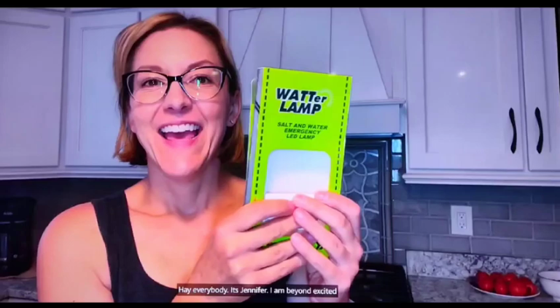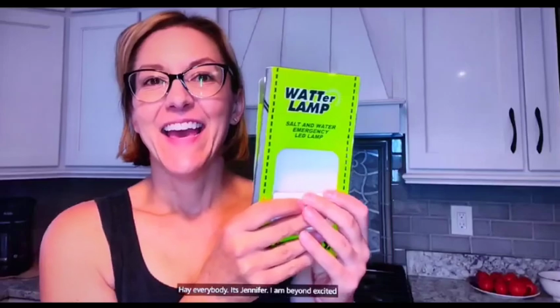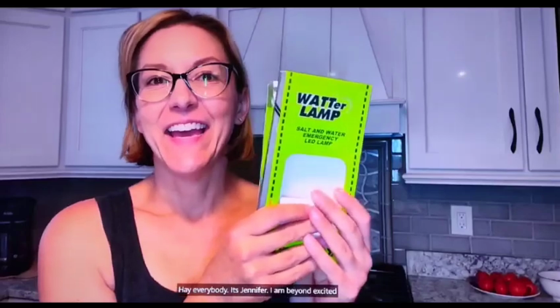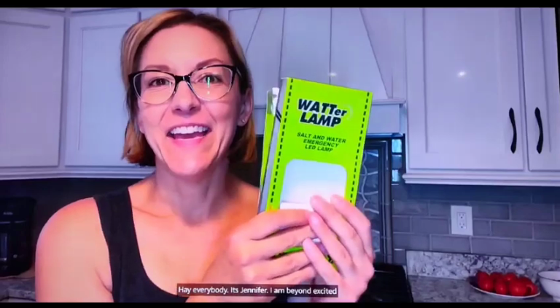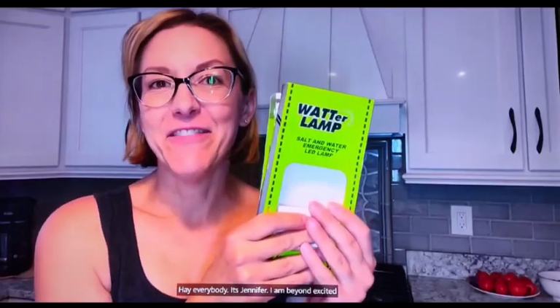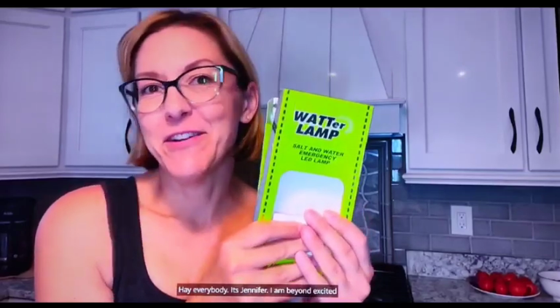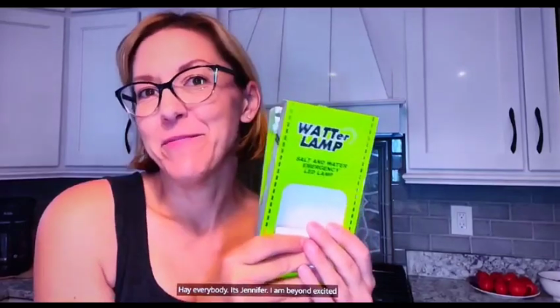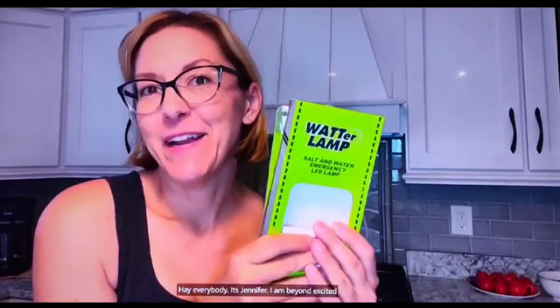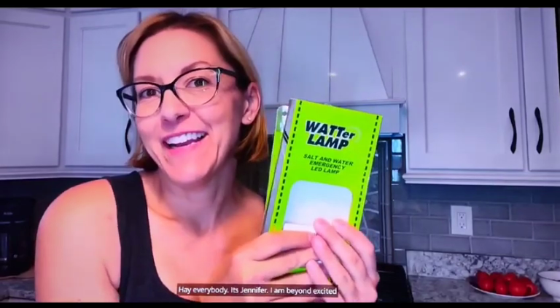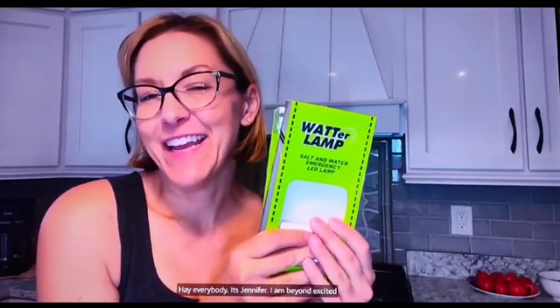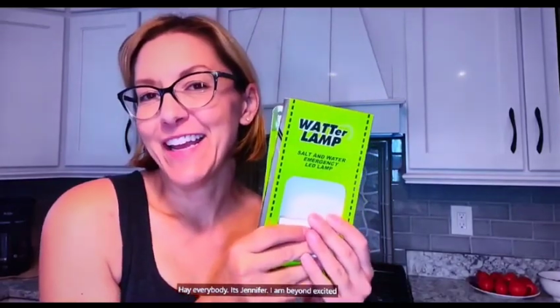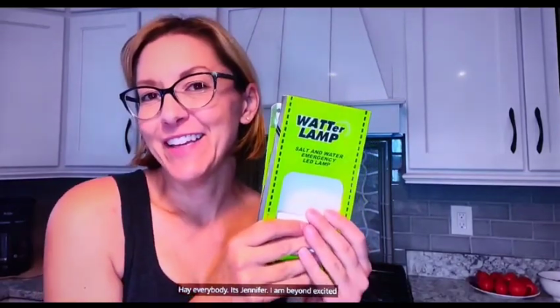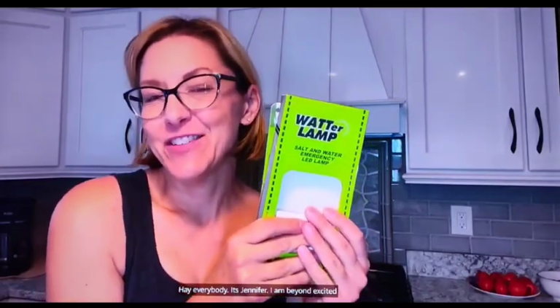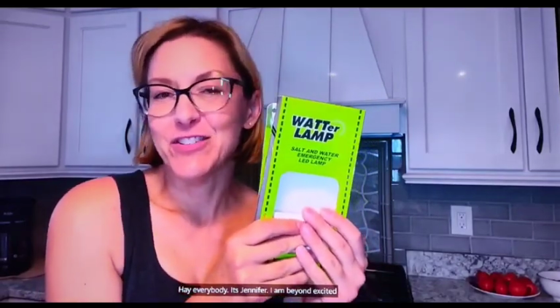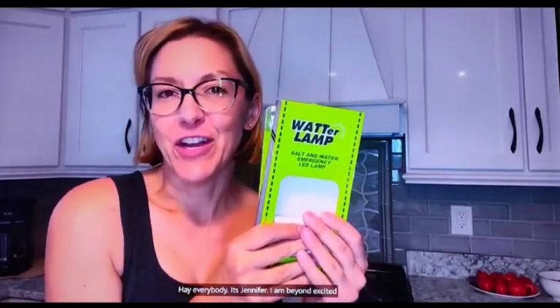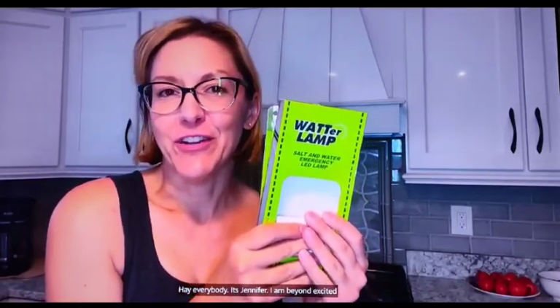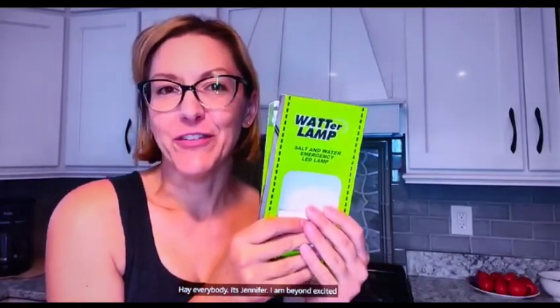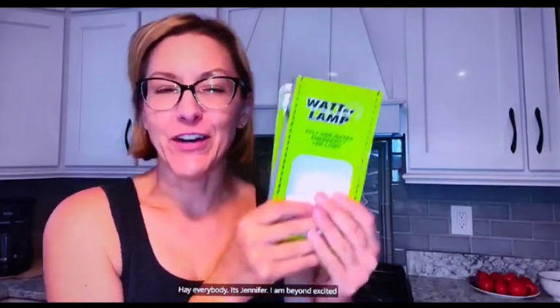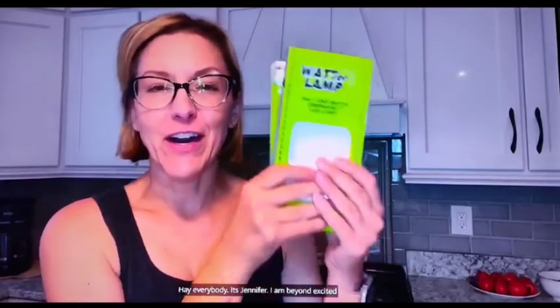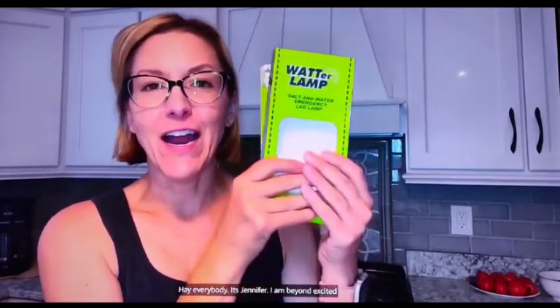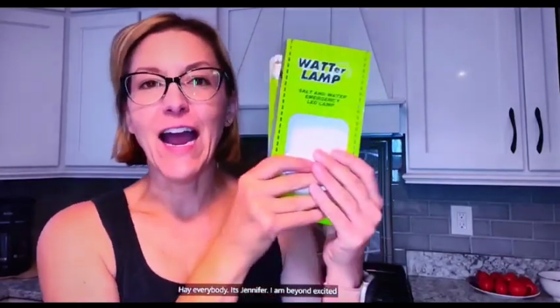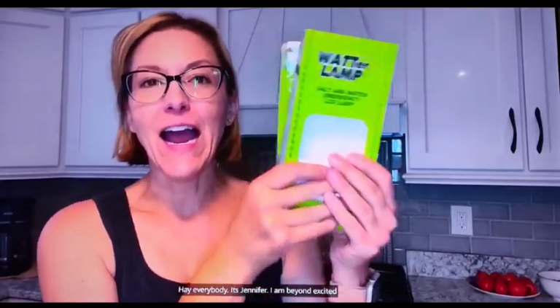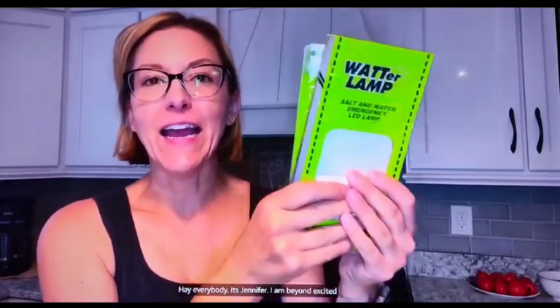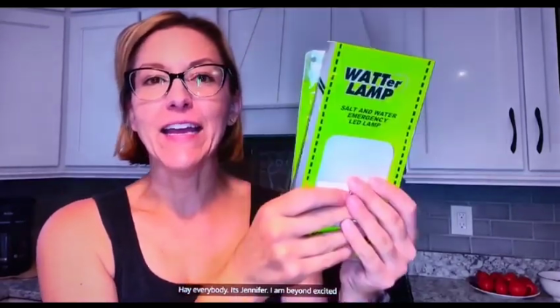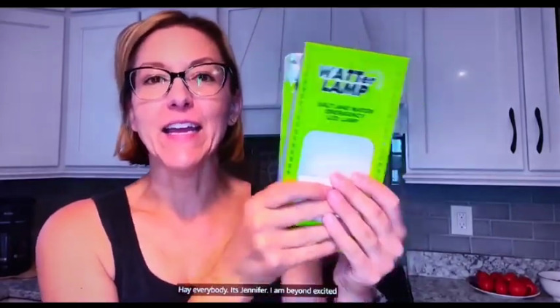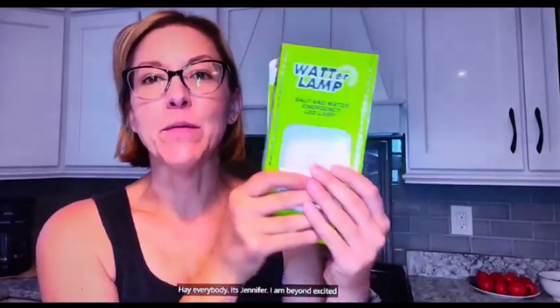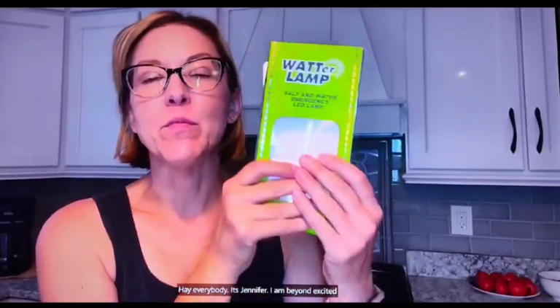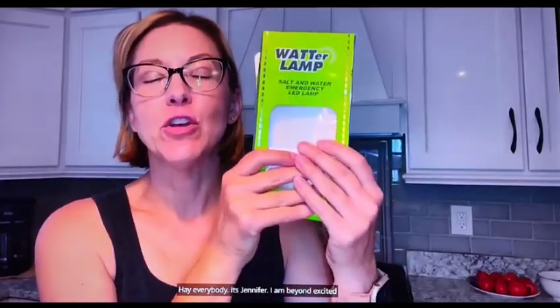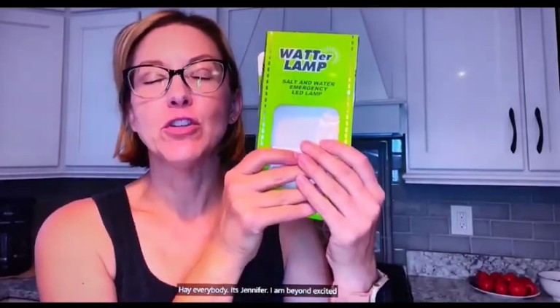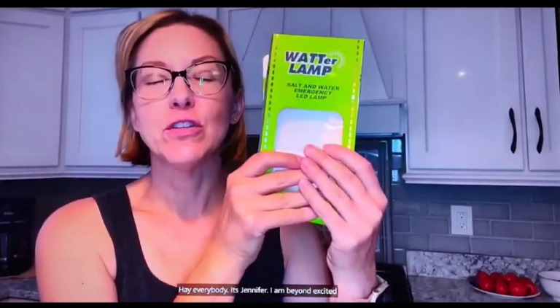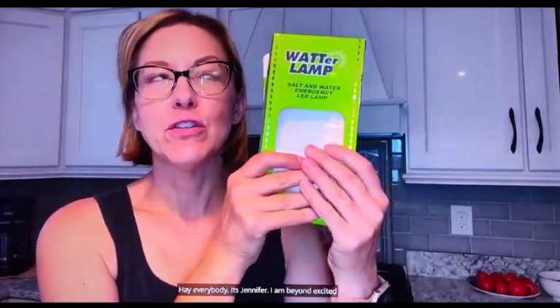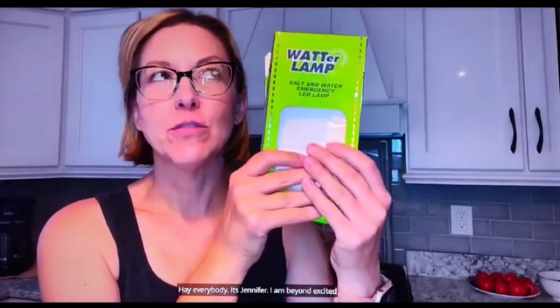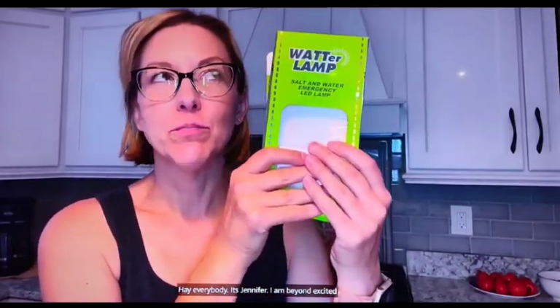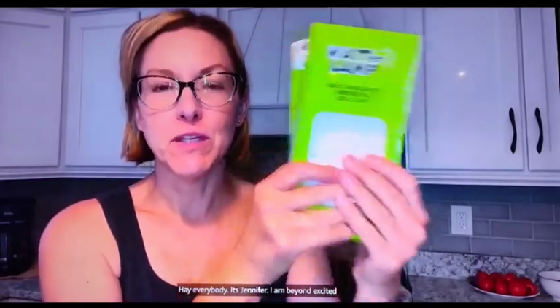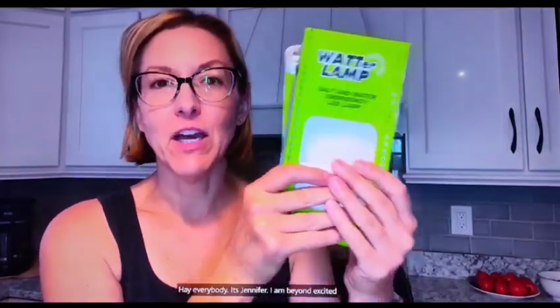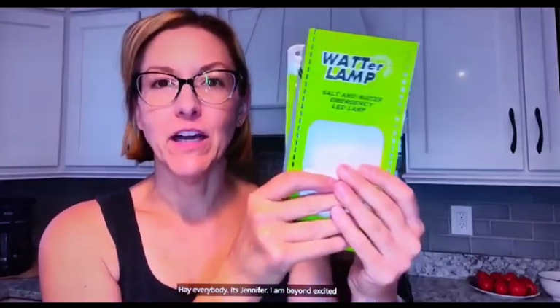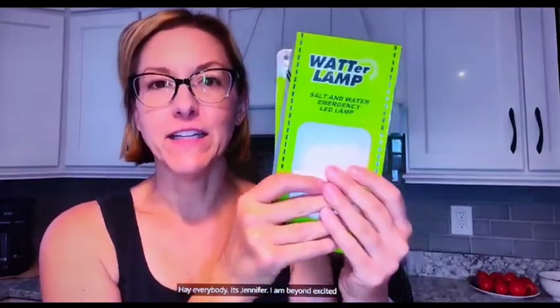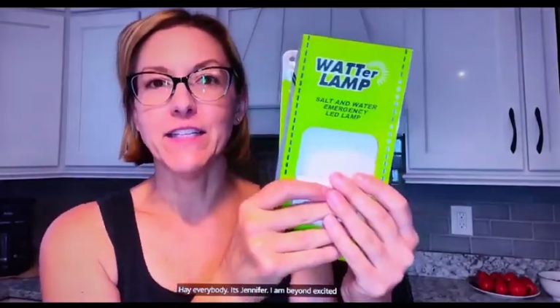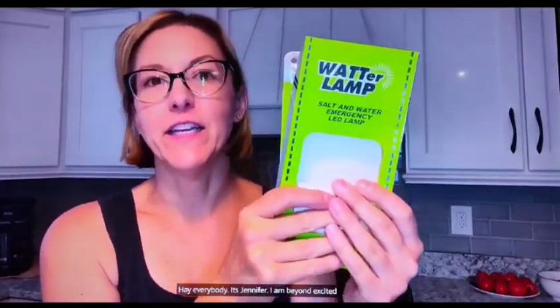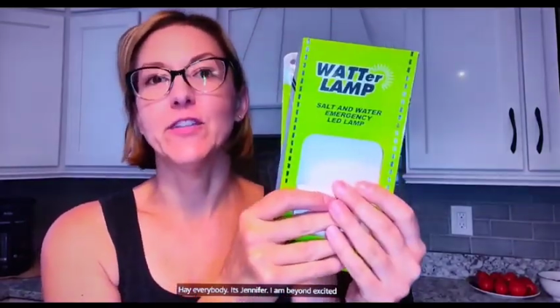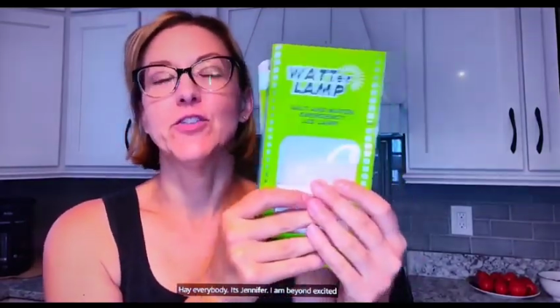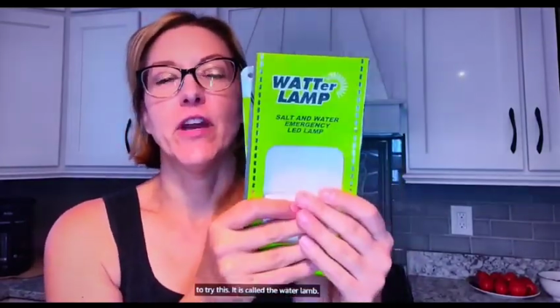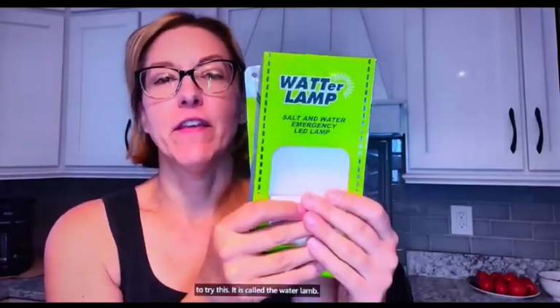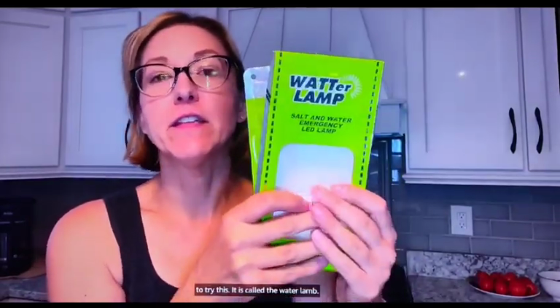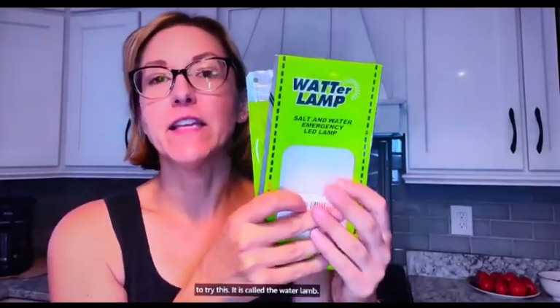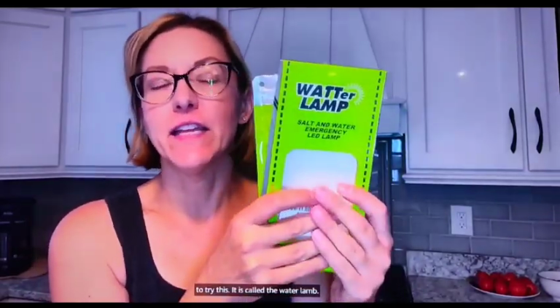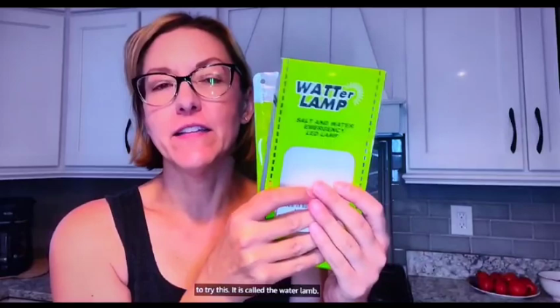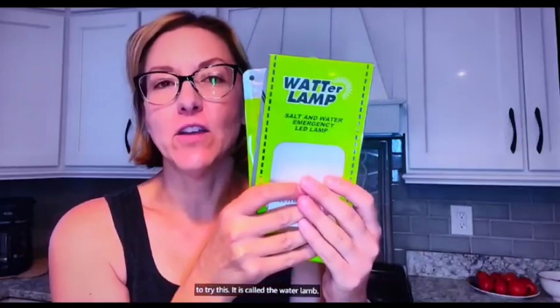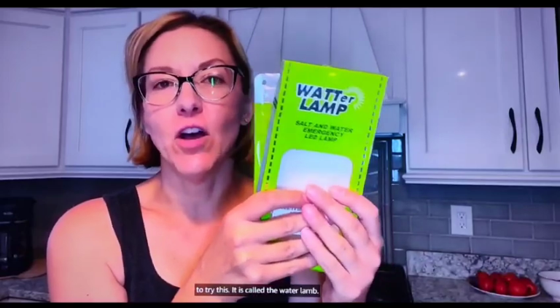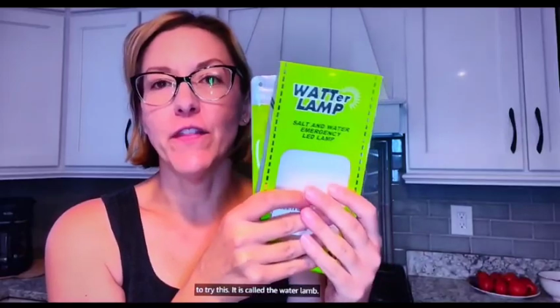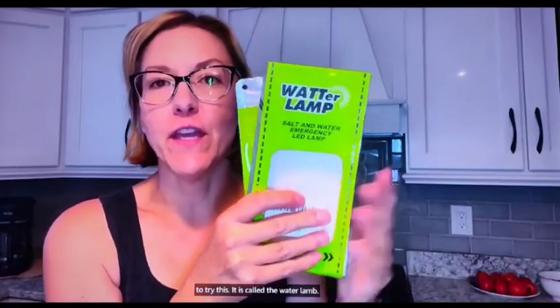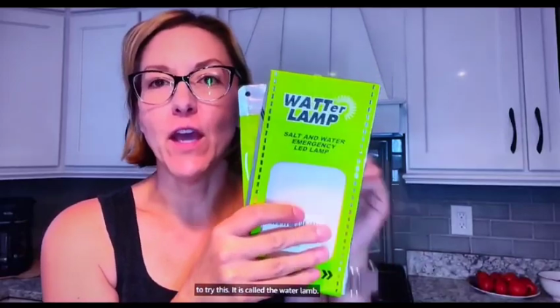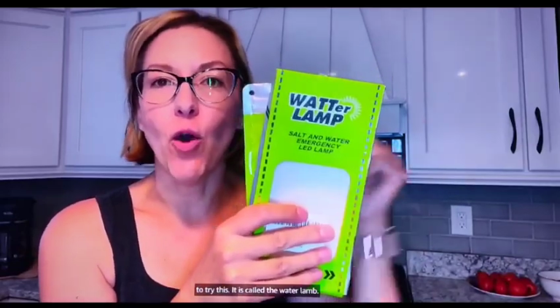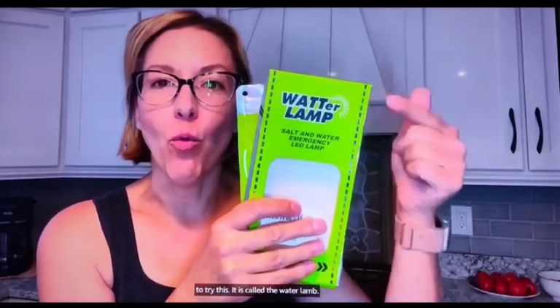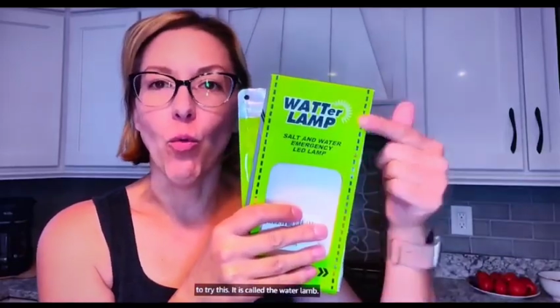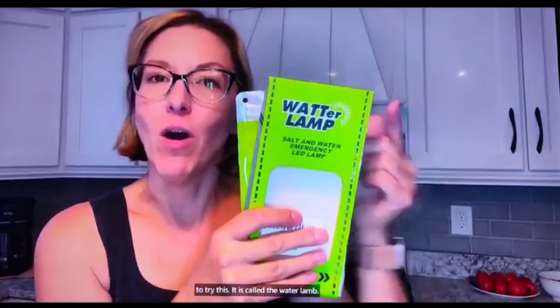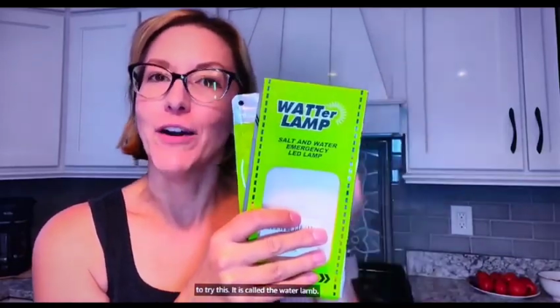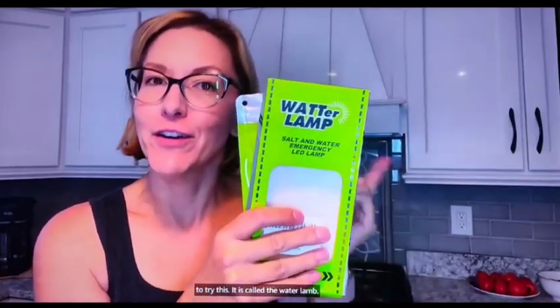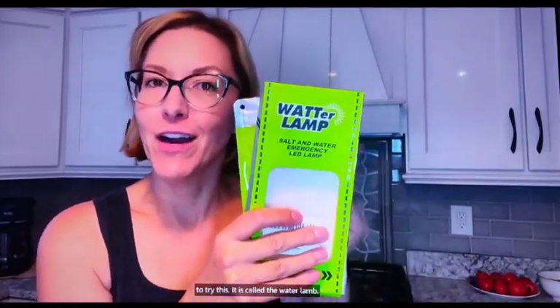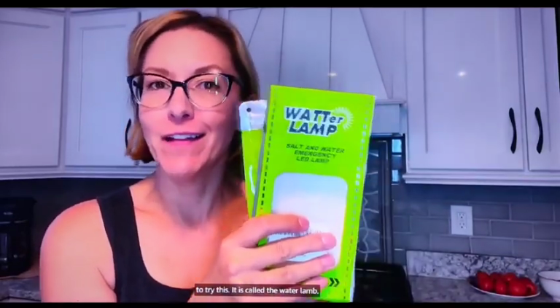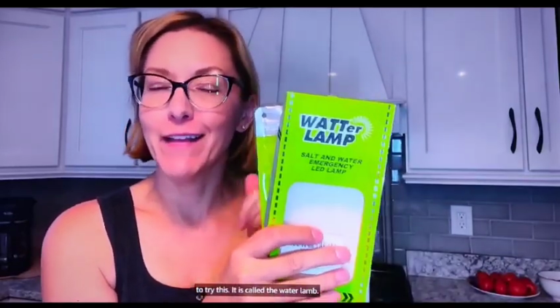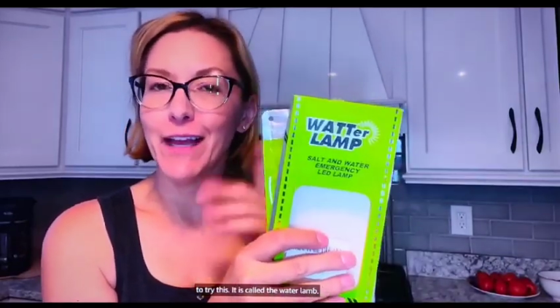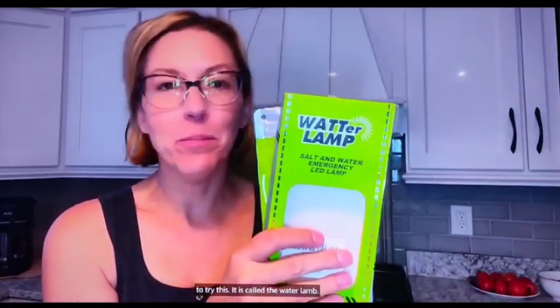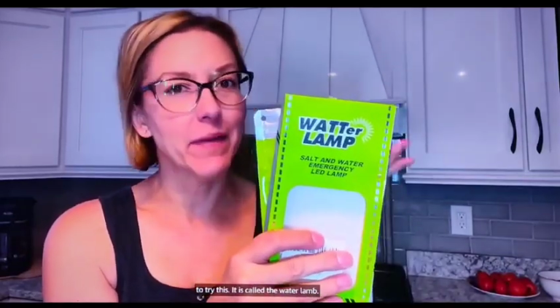Hey everybody, it's Jennifer. I am beyond excited to try this. It is called the water lamp.